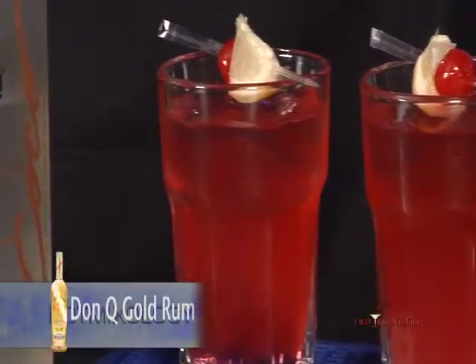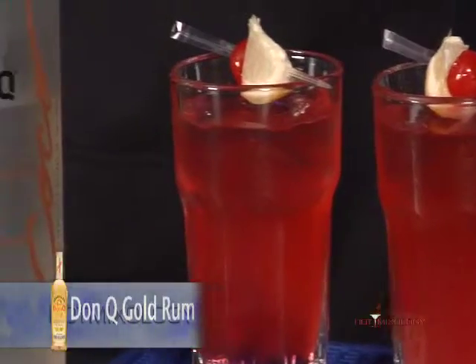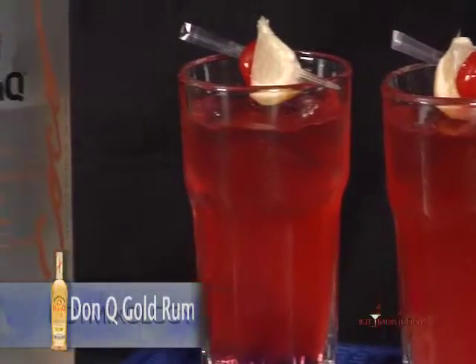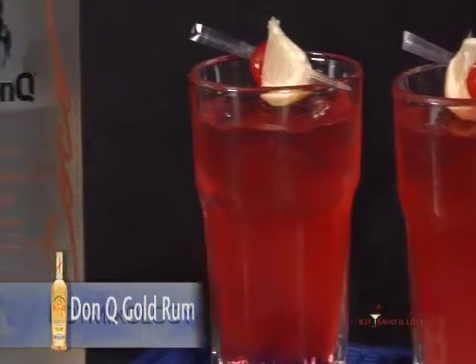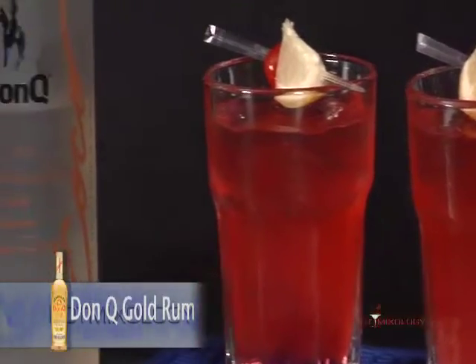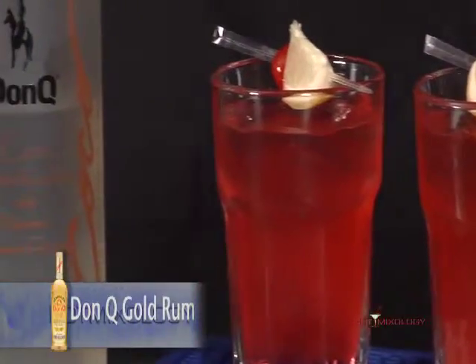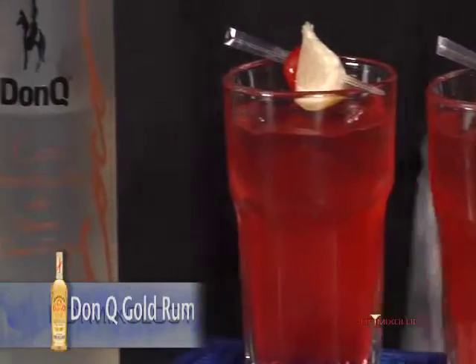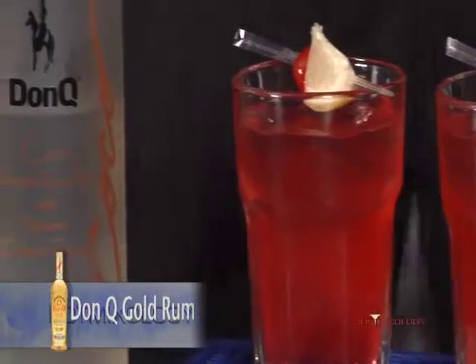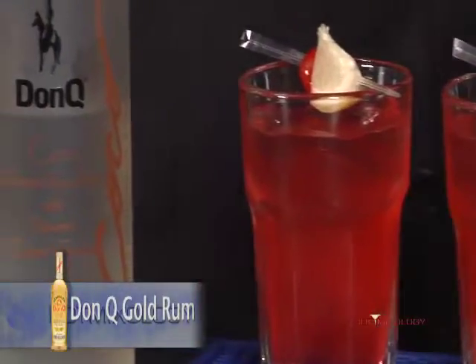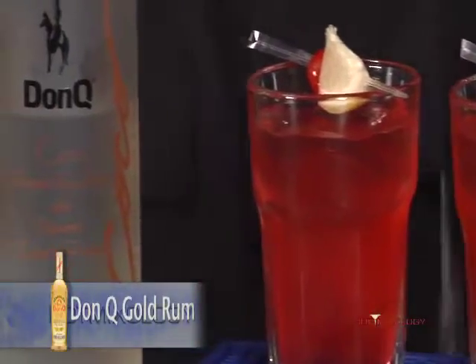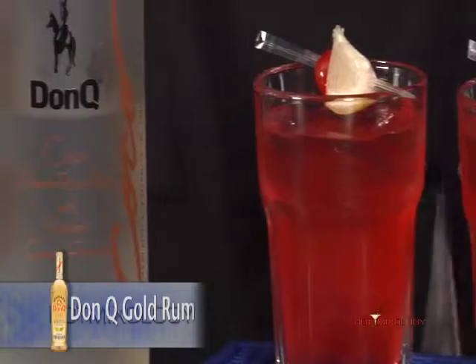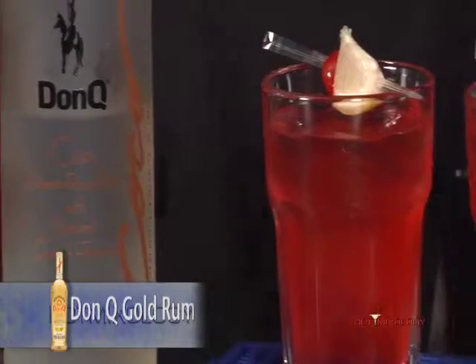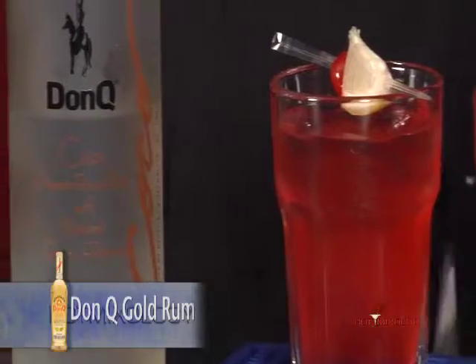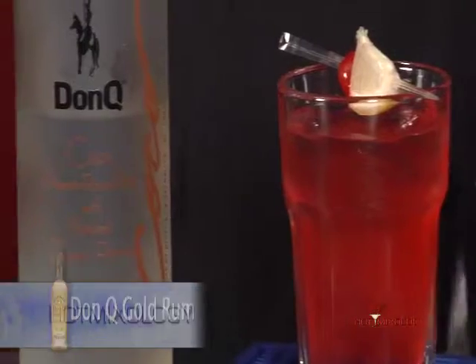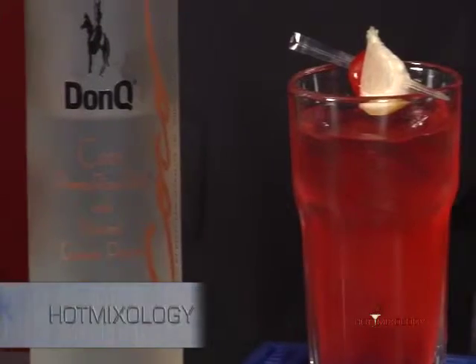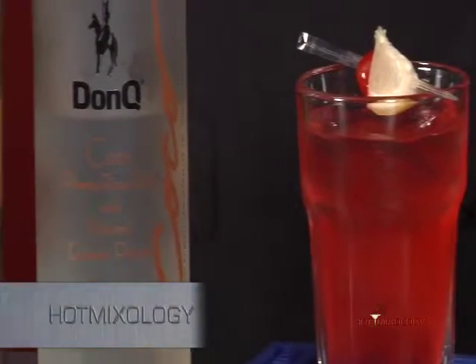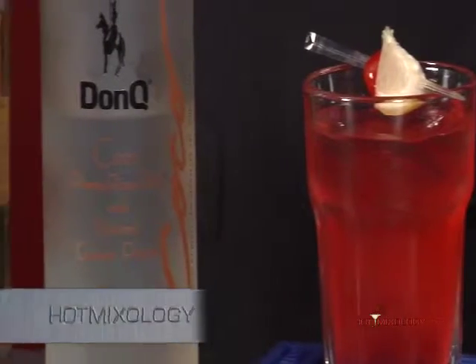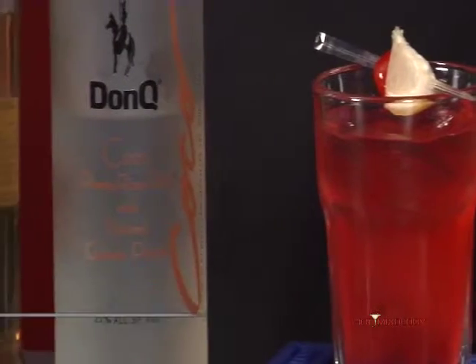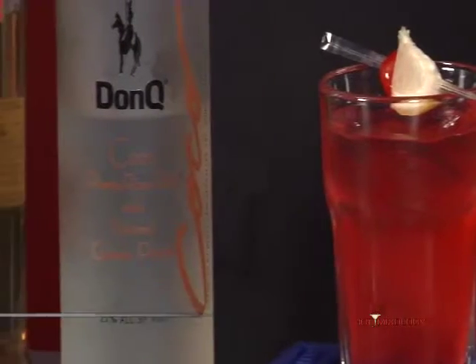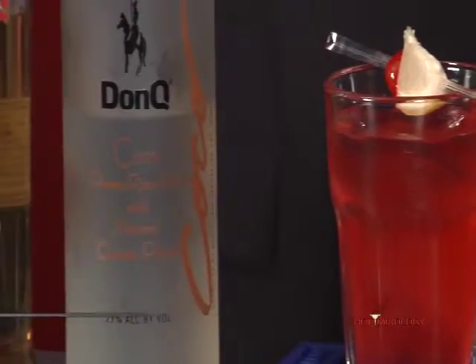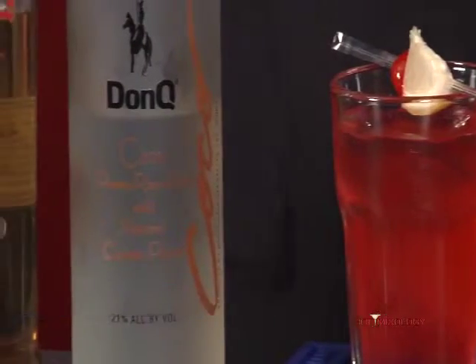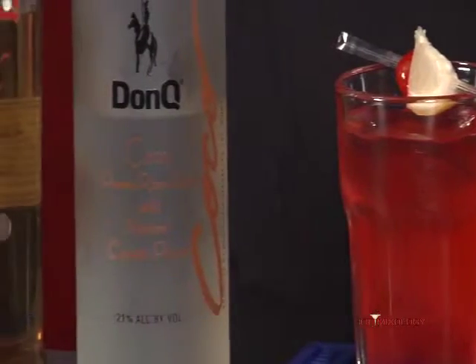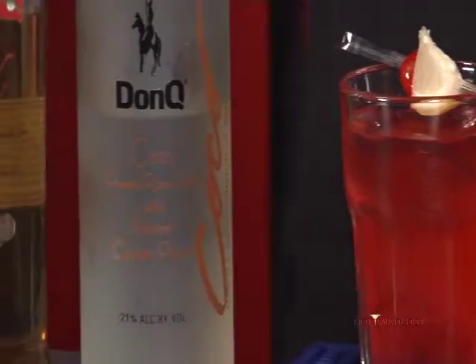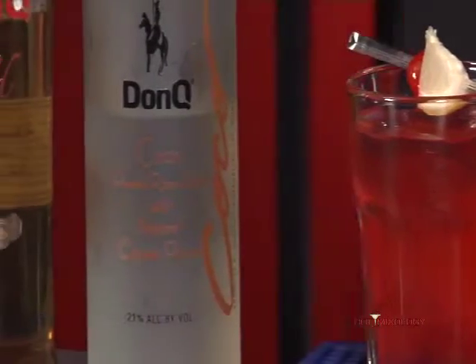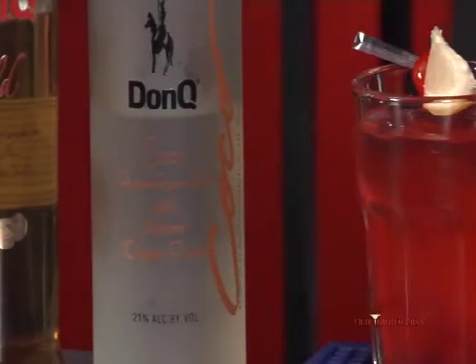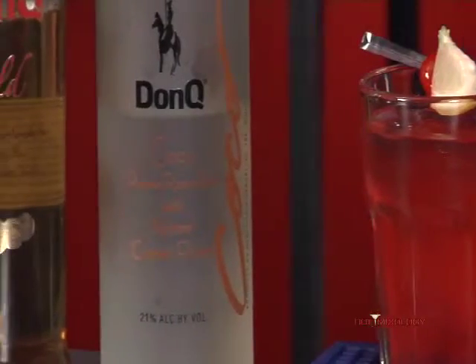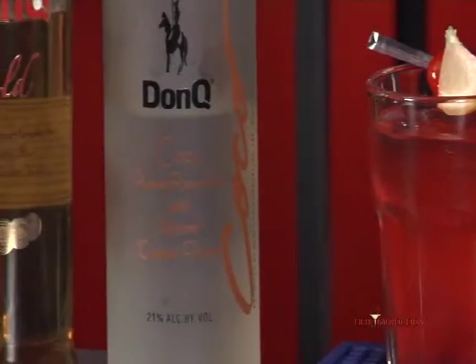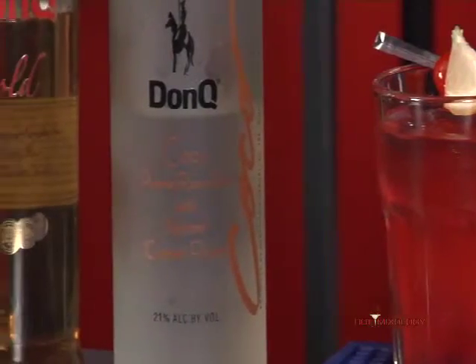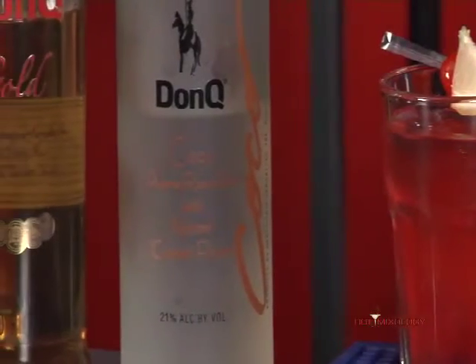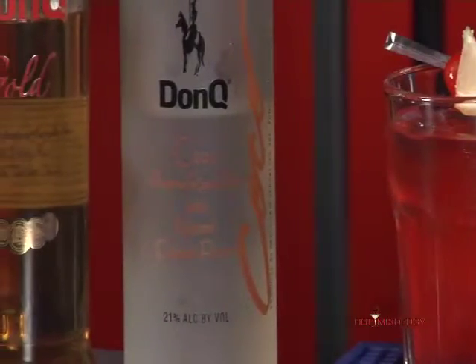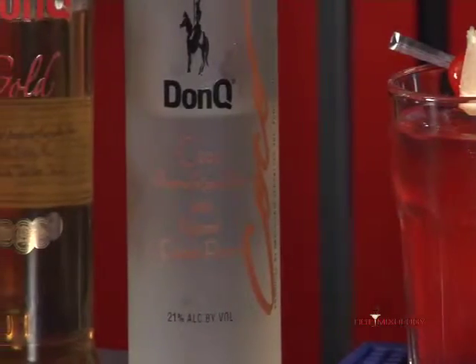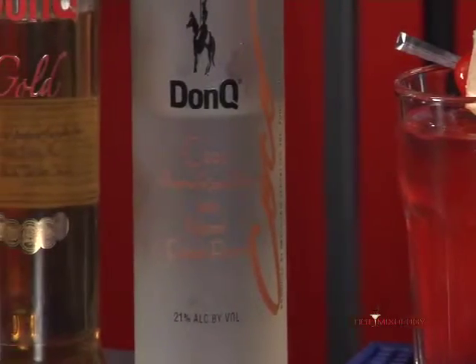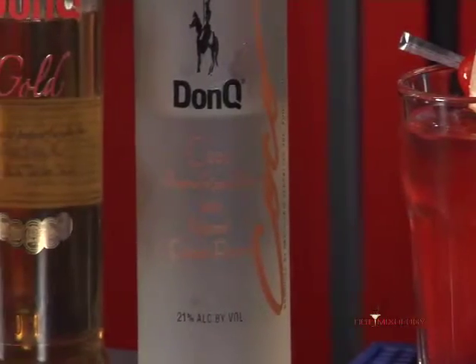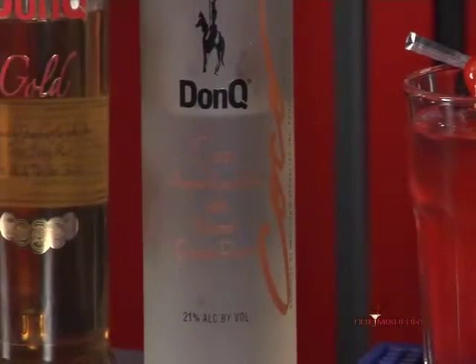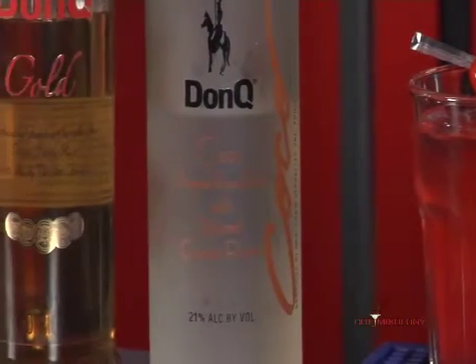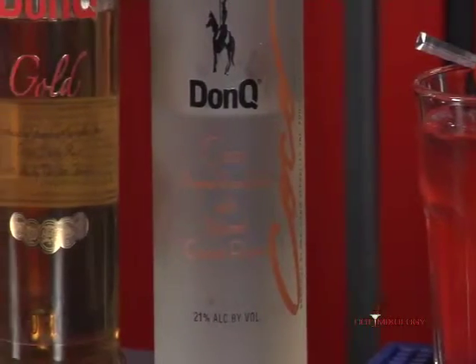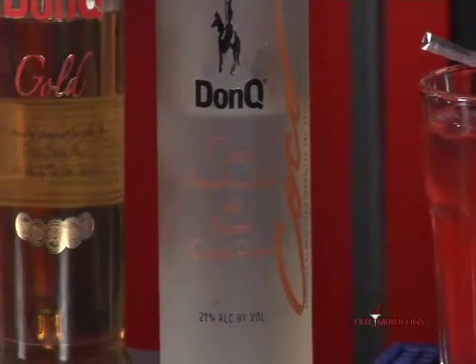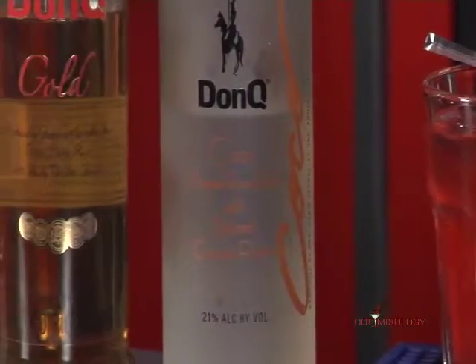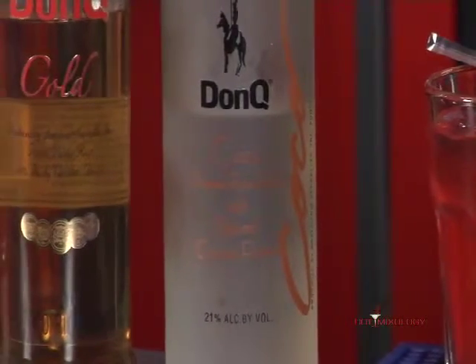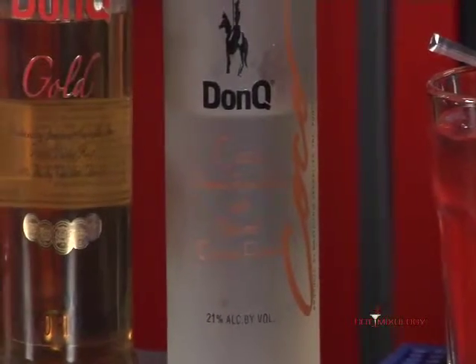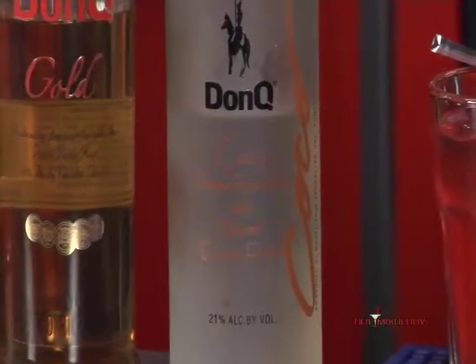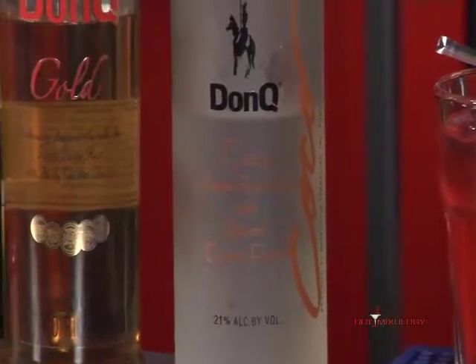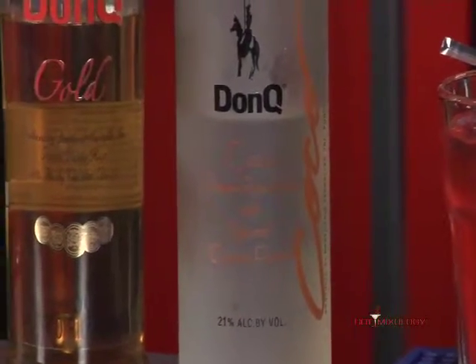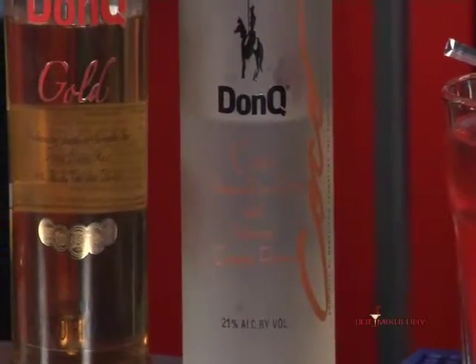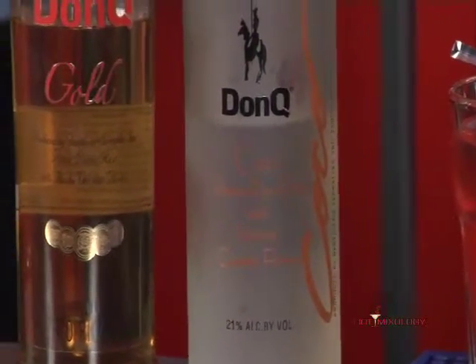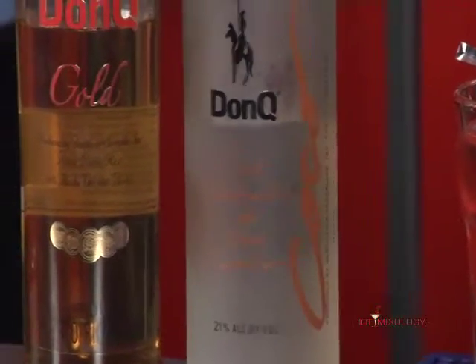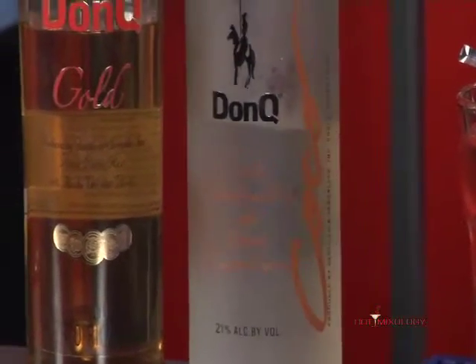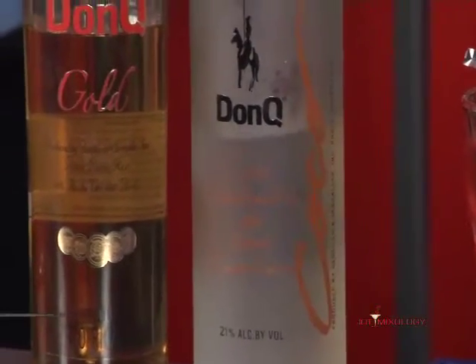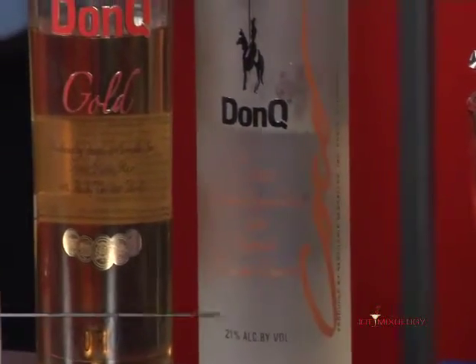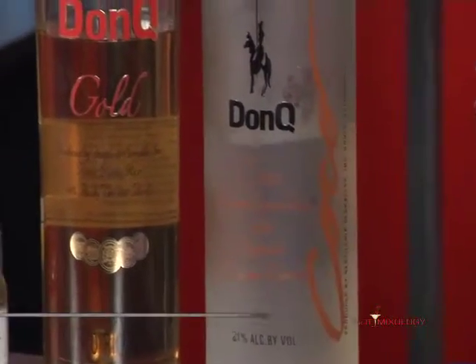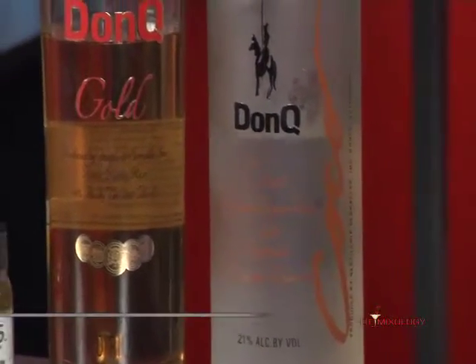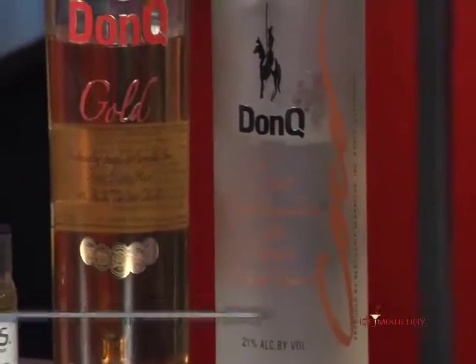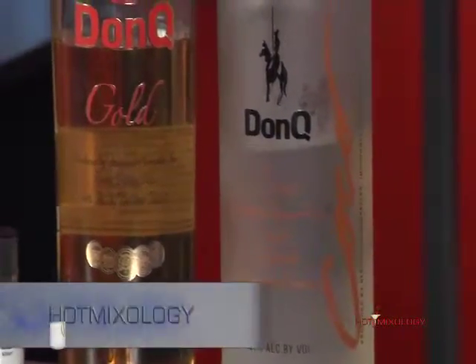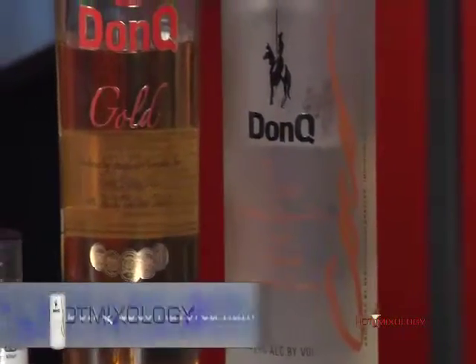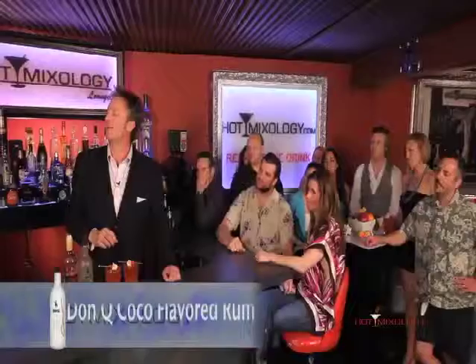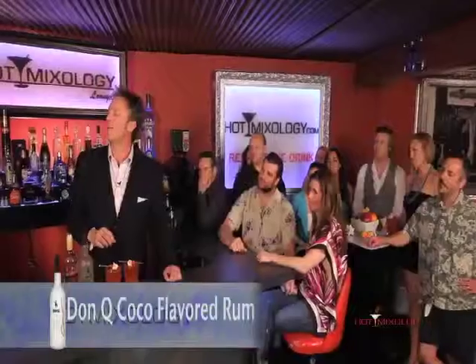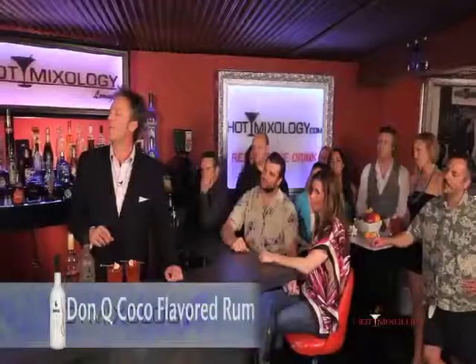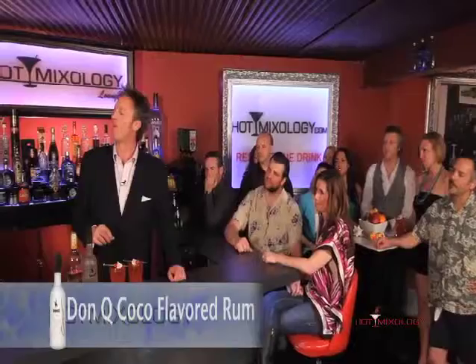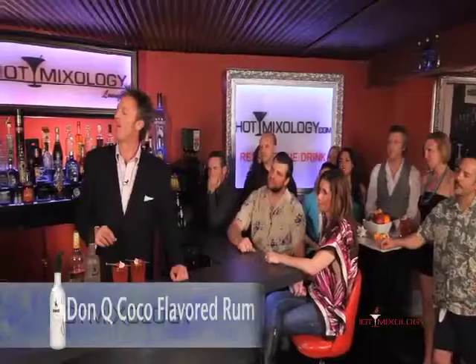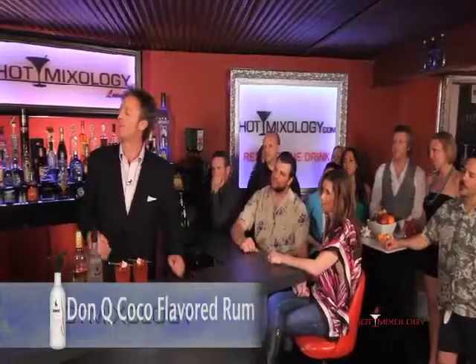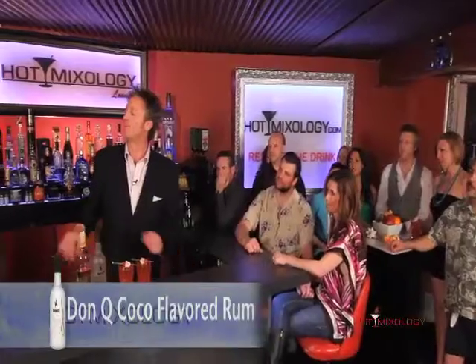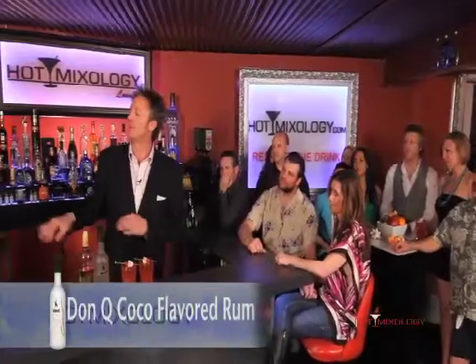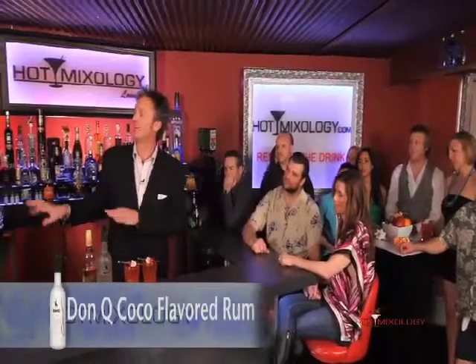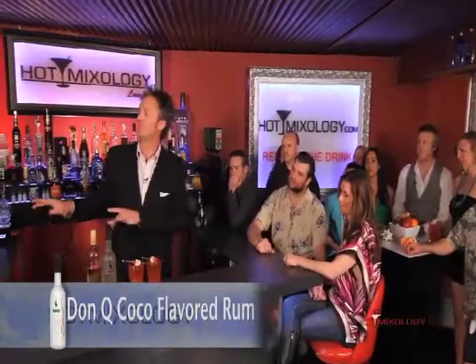When I was down there, I learned about these rums of Puerto Rico. I used Don Q Gold Rum, I used the Cocoa Rum, and then a little Hawaiian Punch.